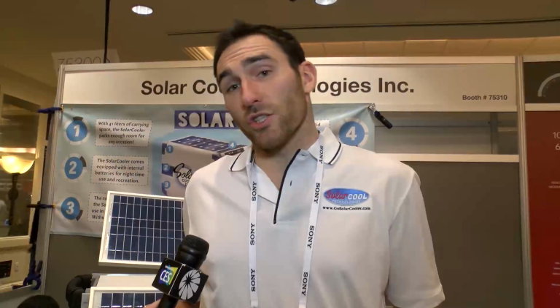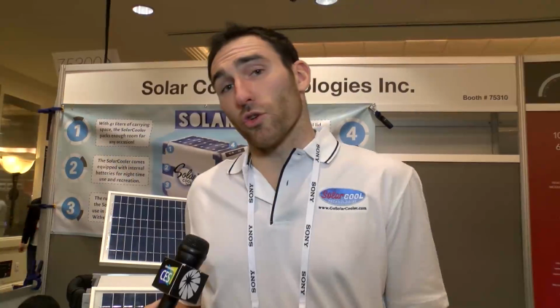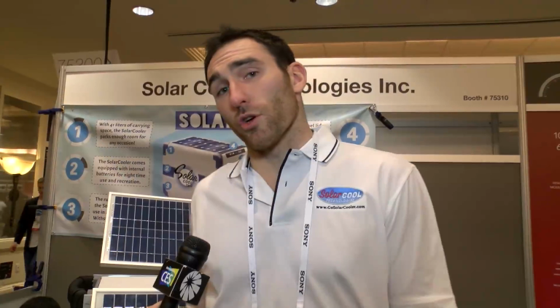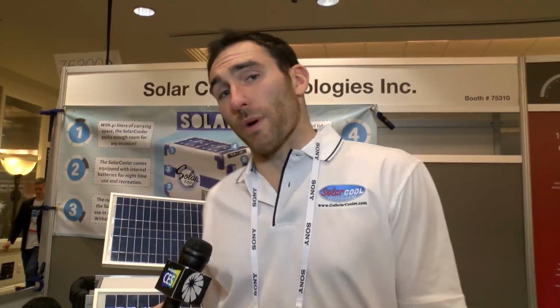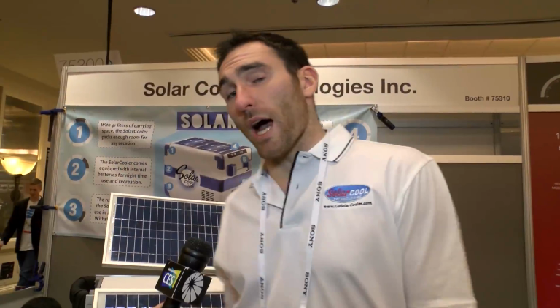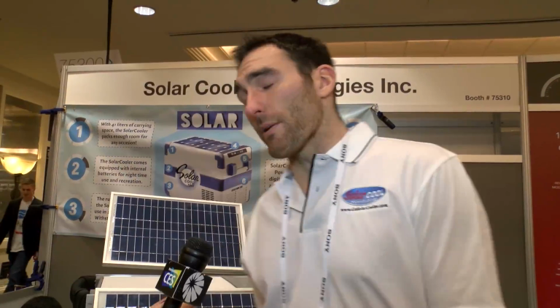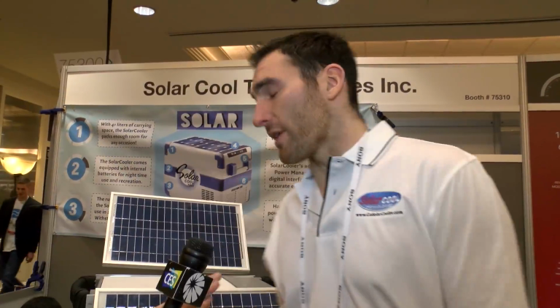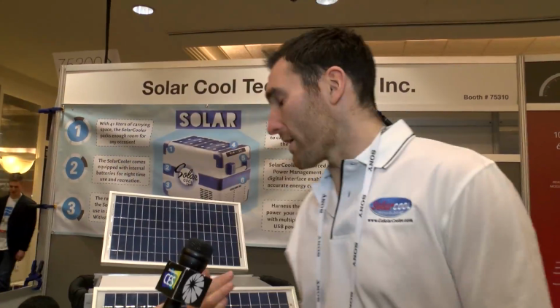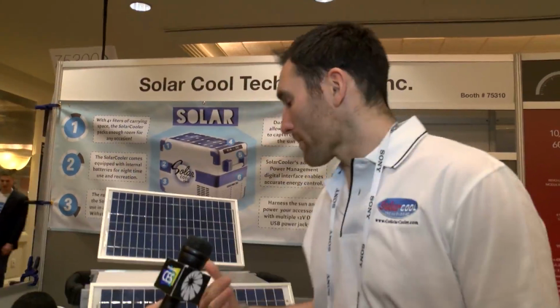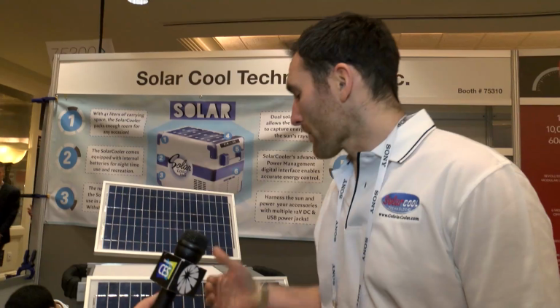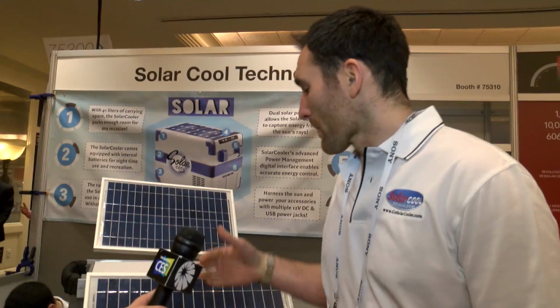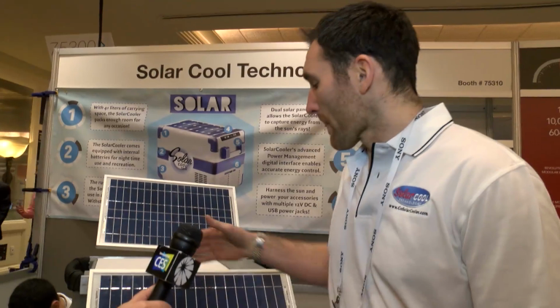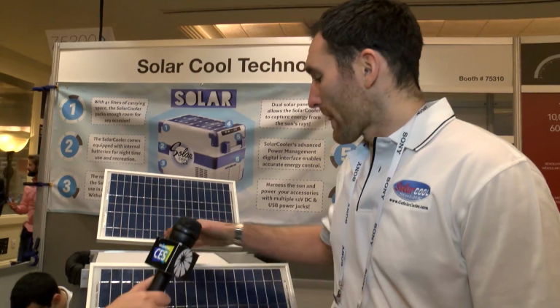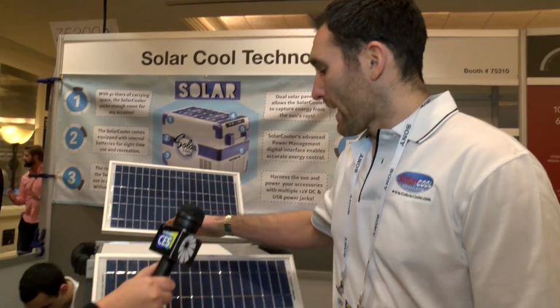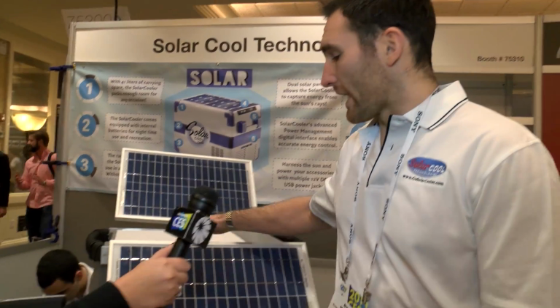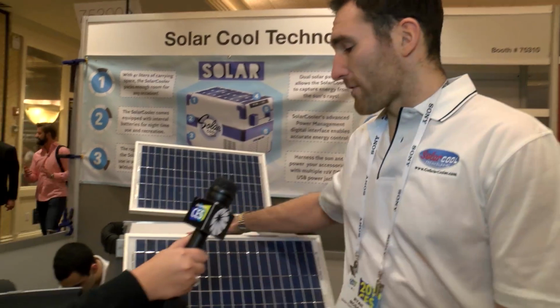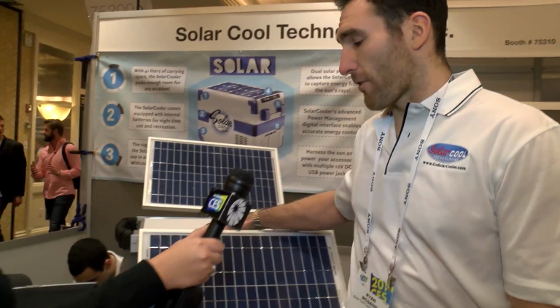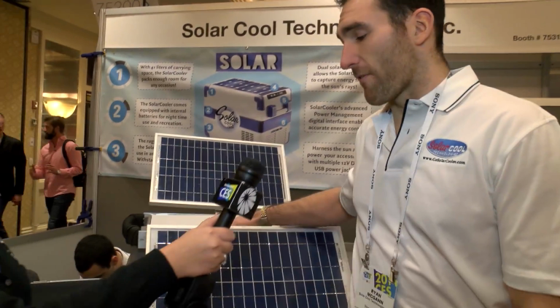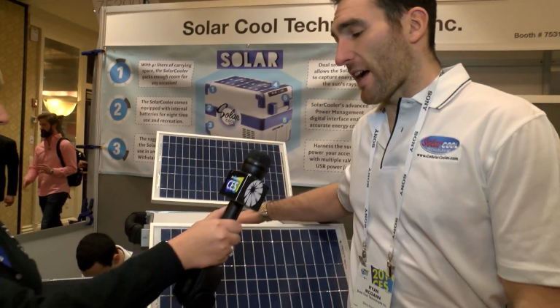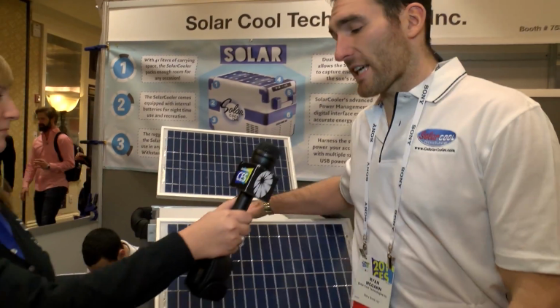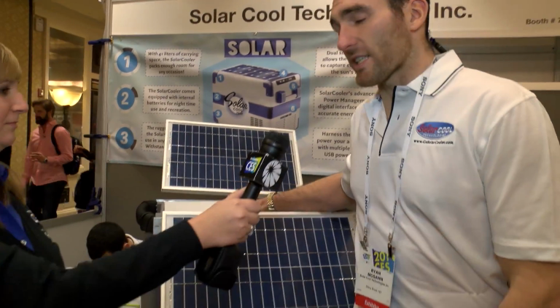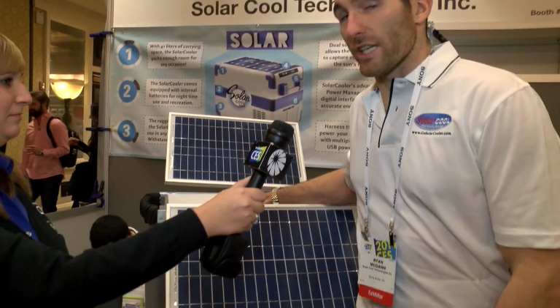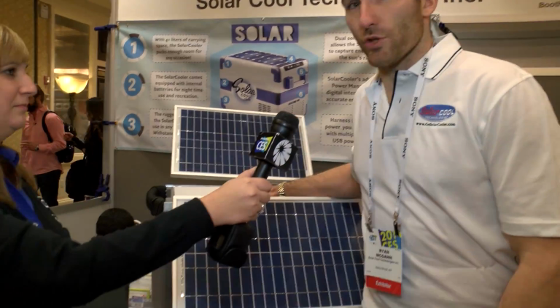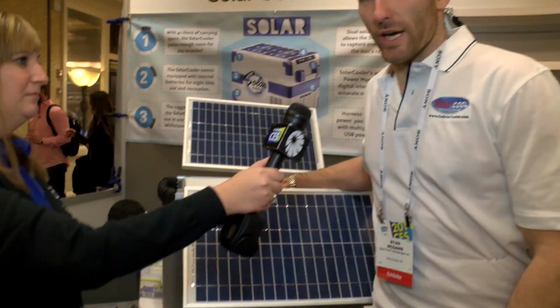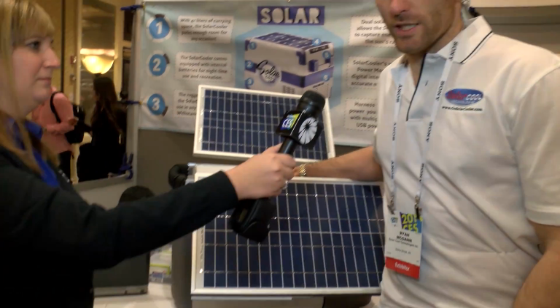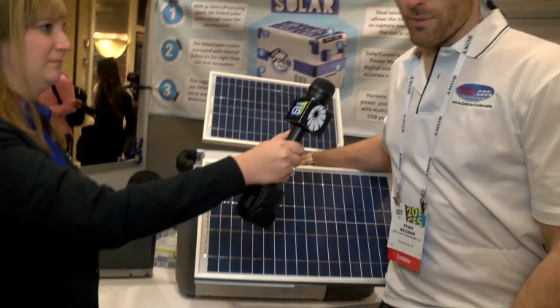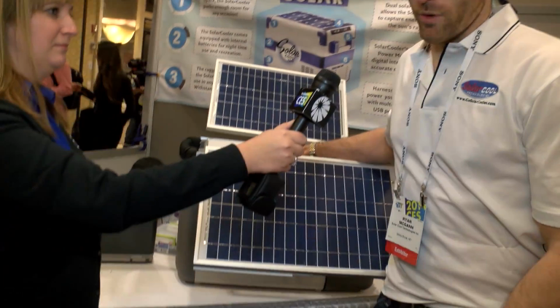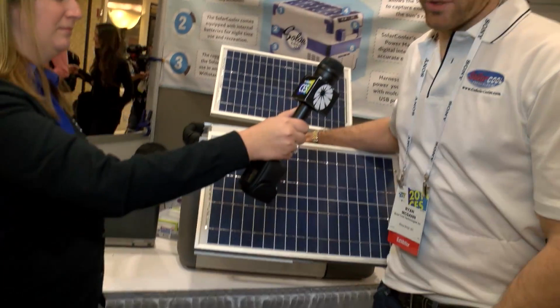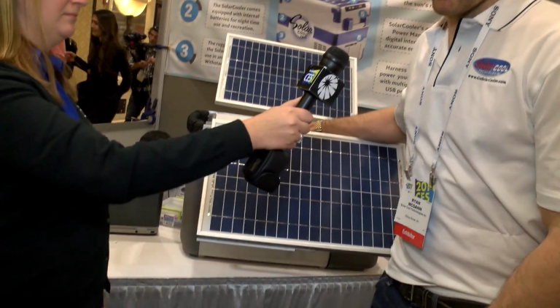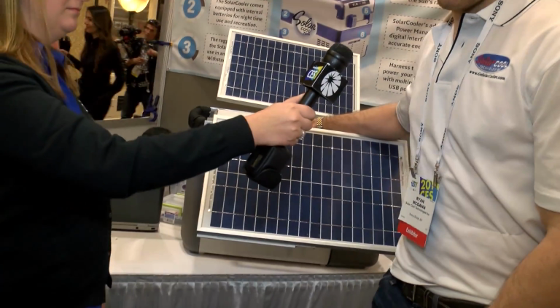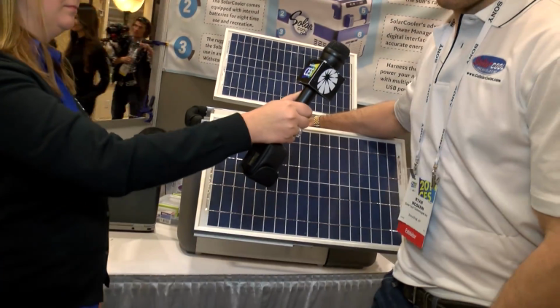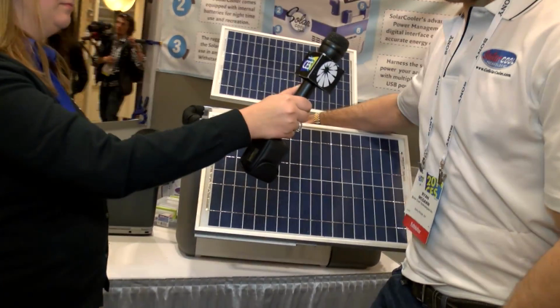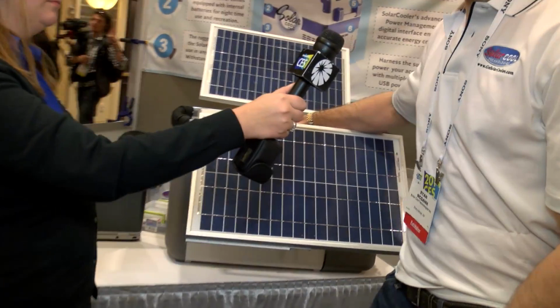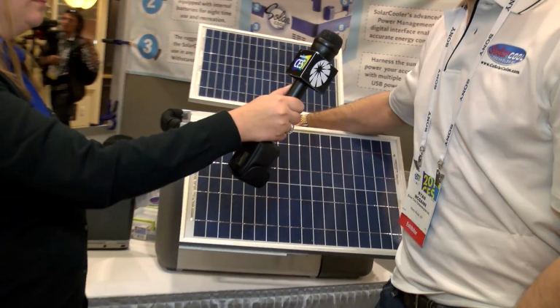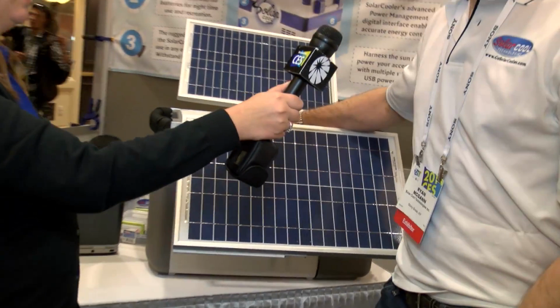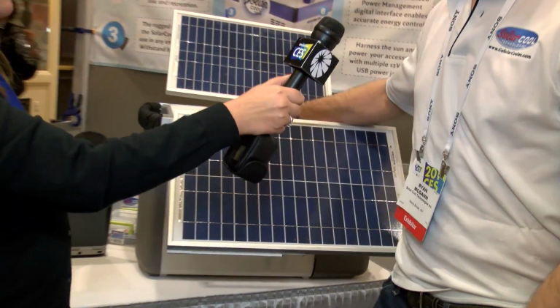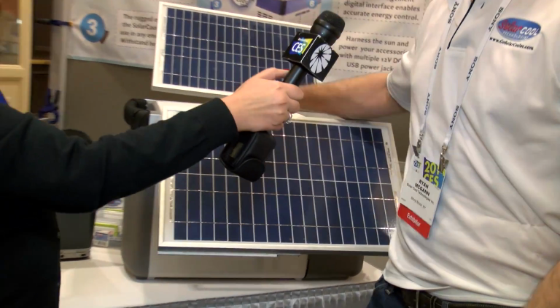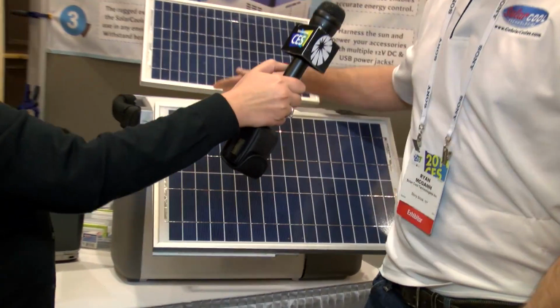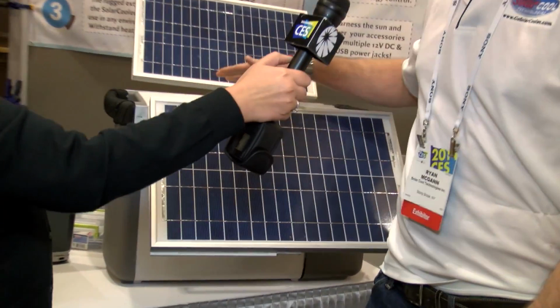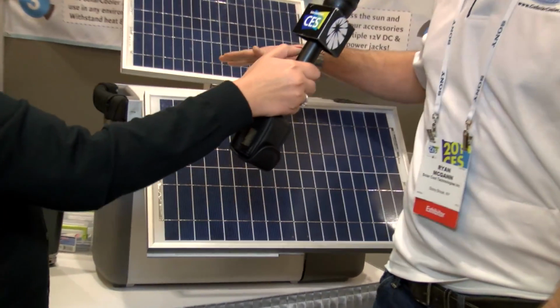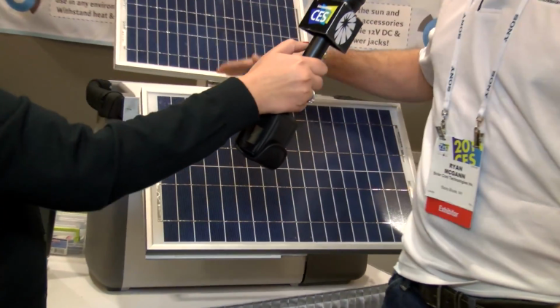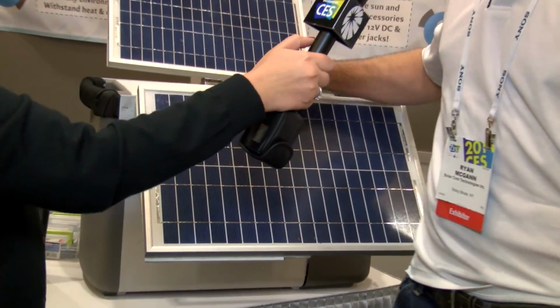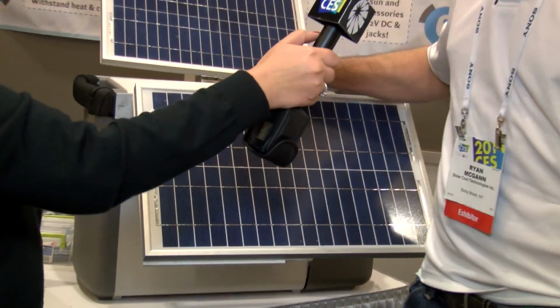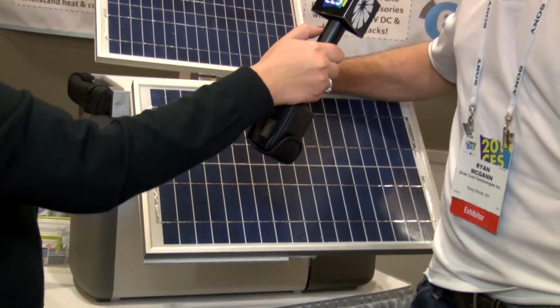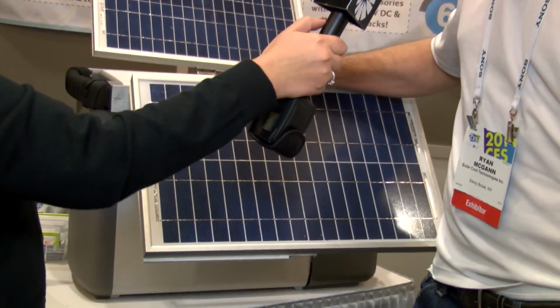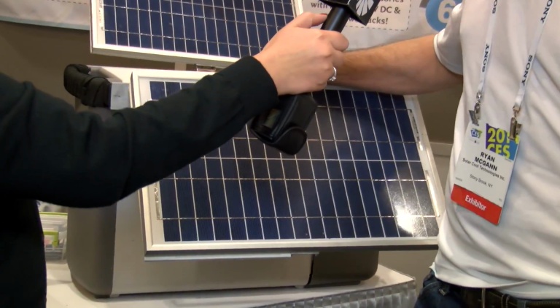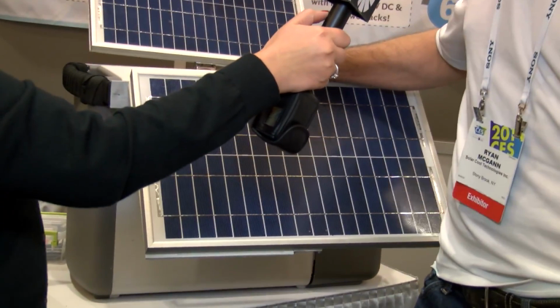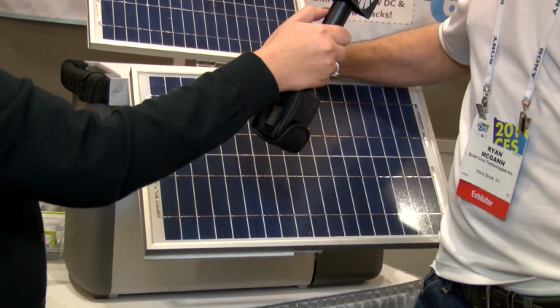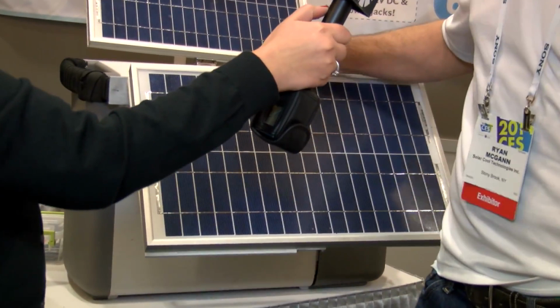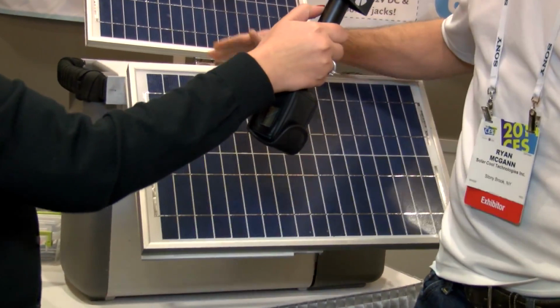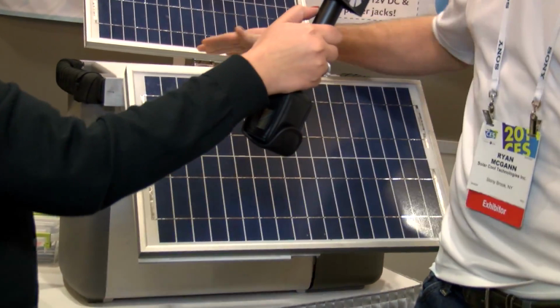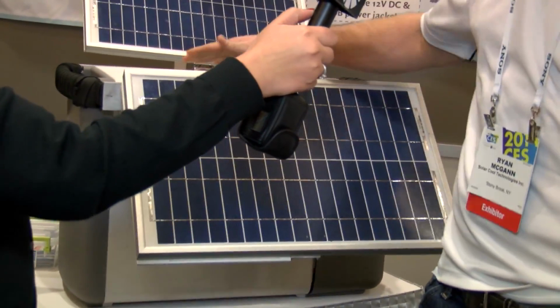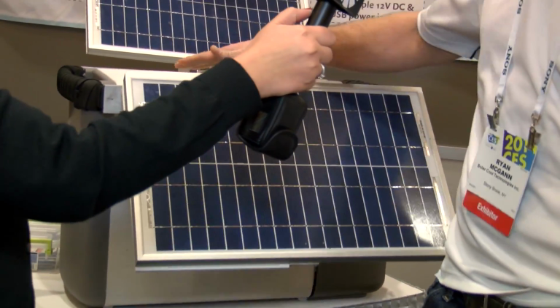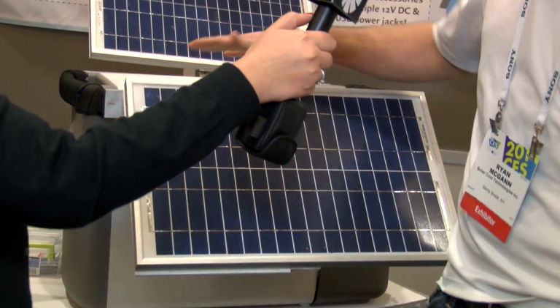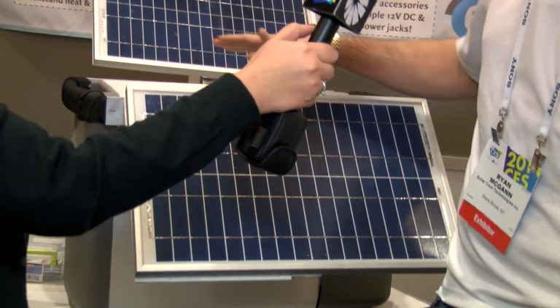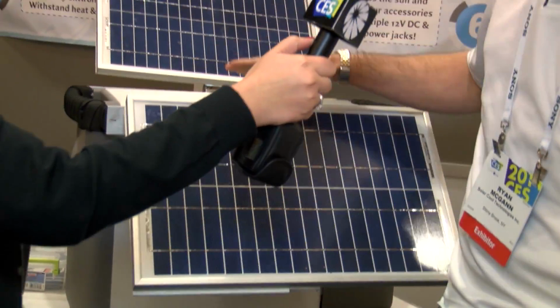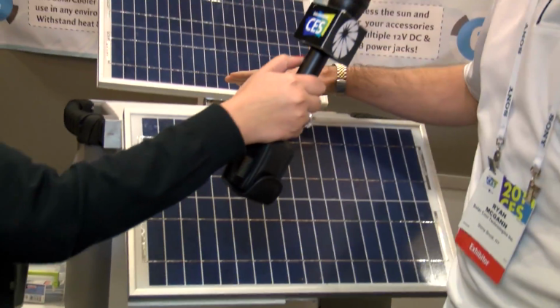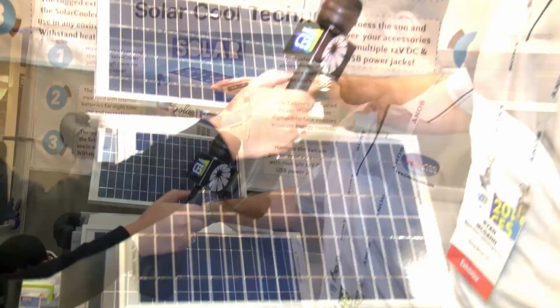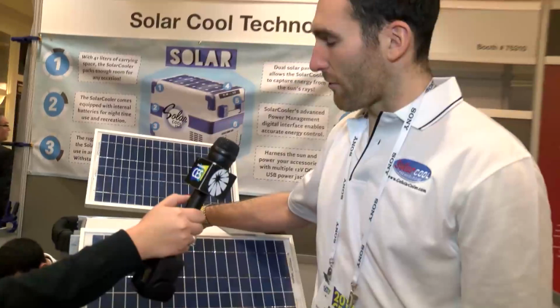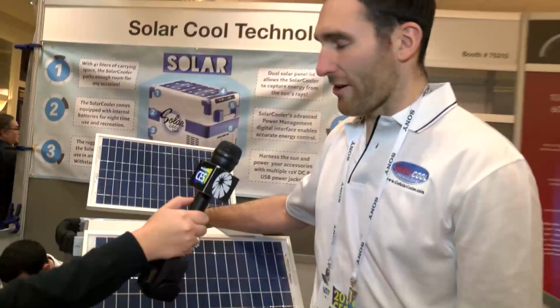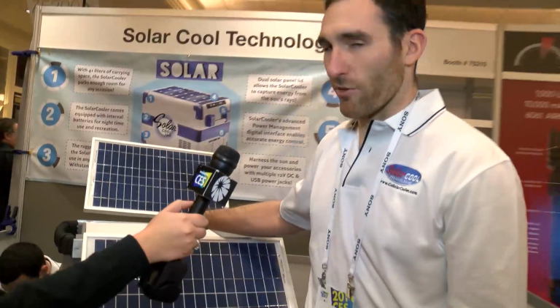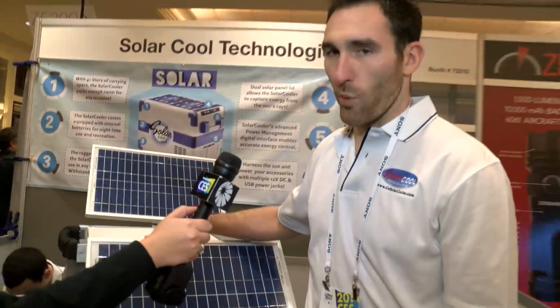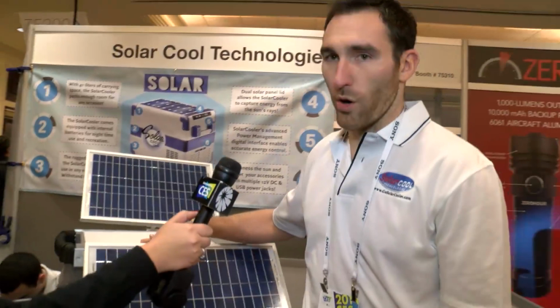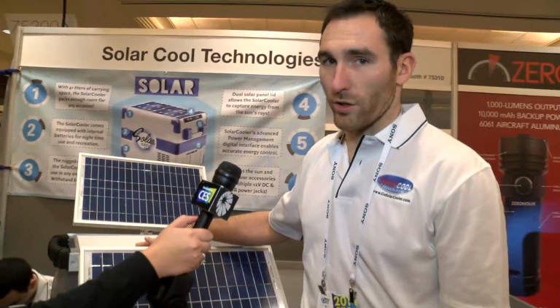This cooler behind me is for vaccine transport. We're working on transporting vaccines in underdeveloped countries around the world.